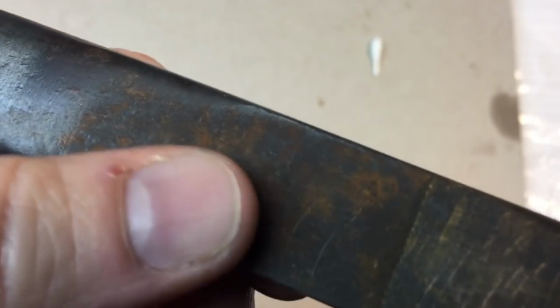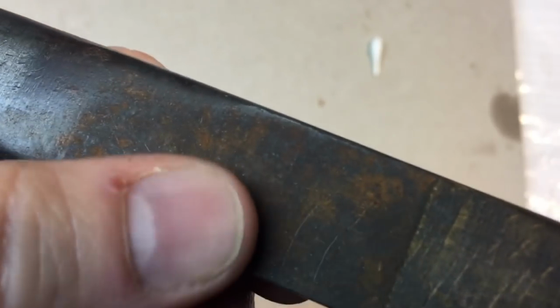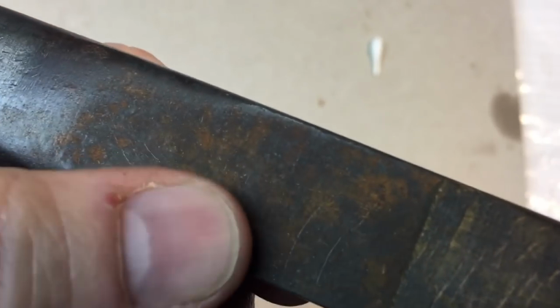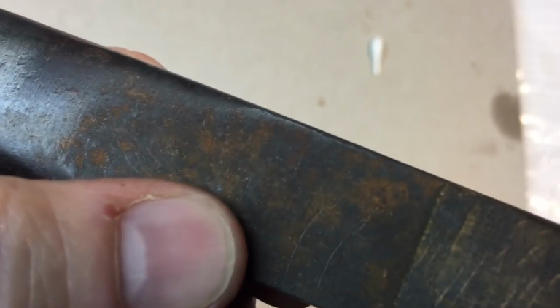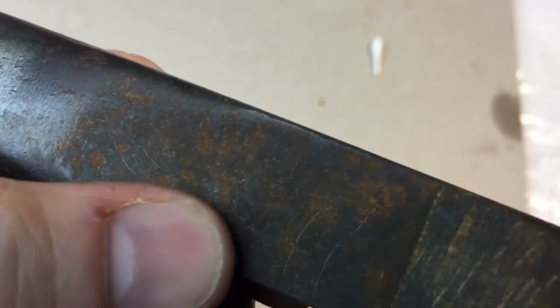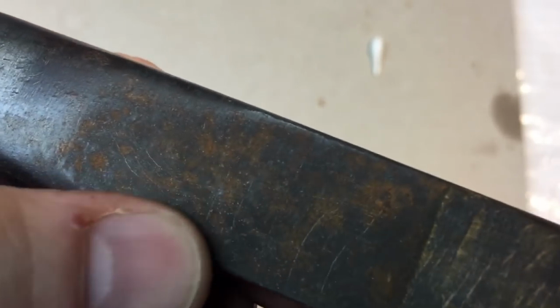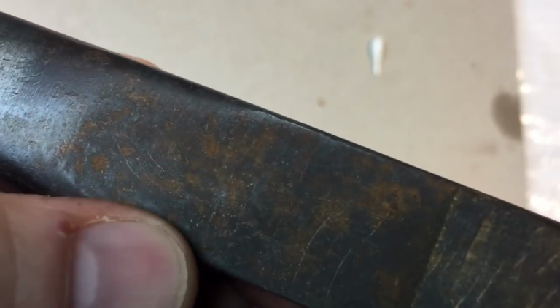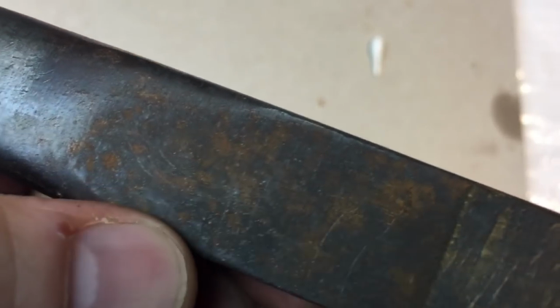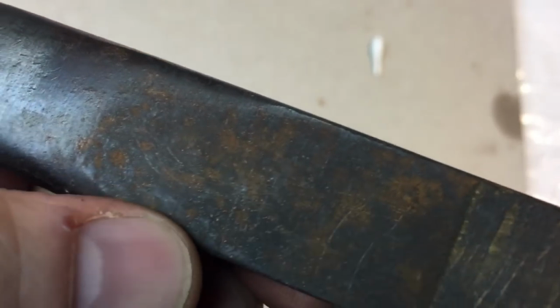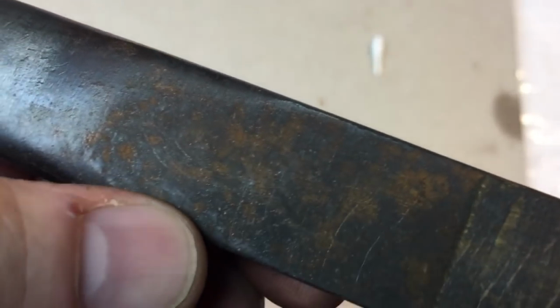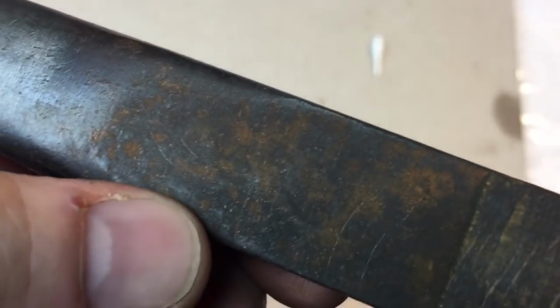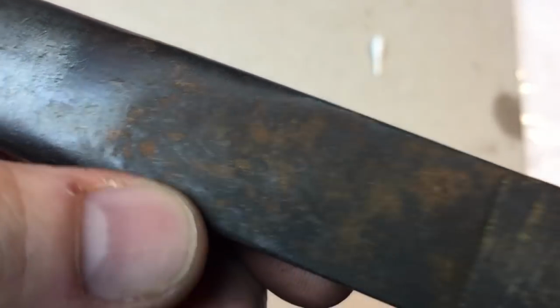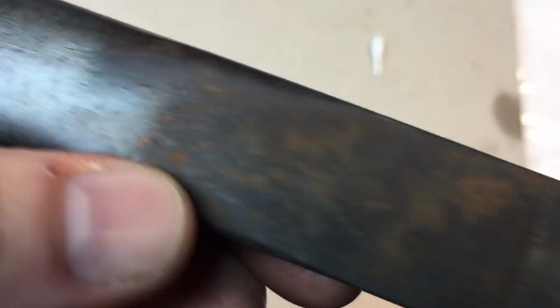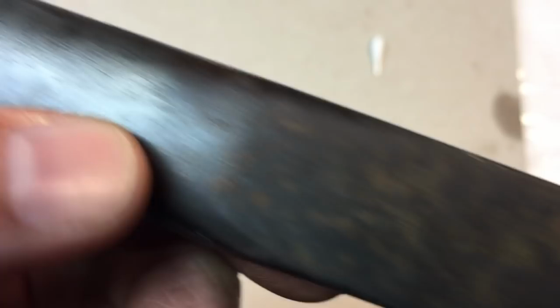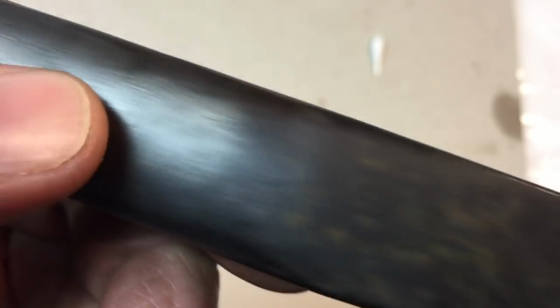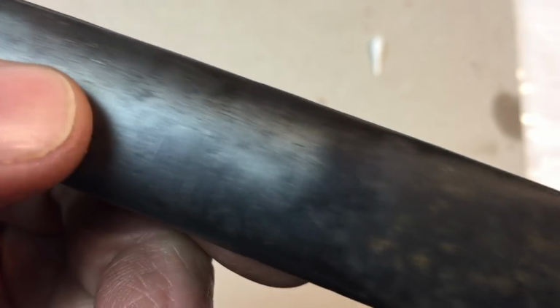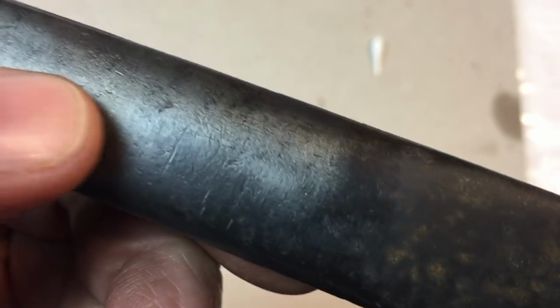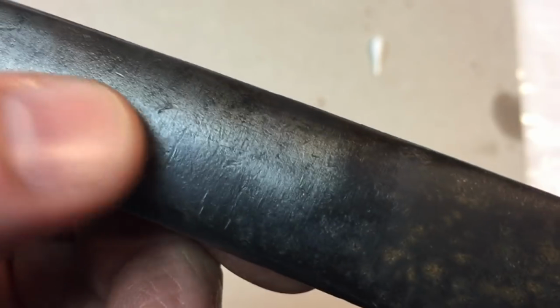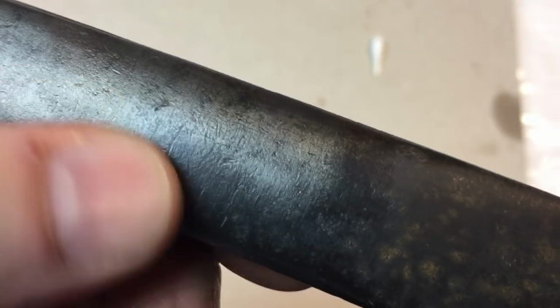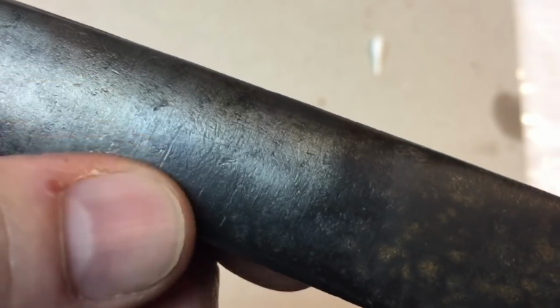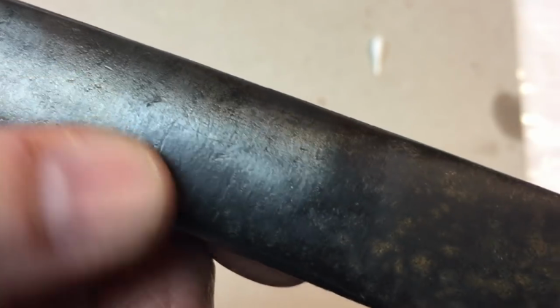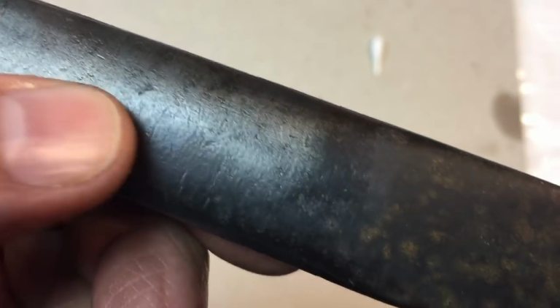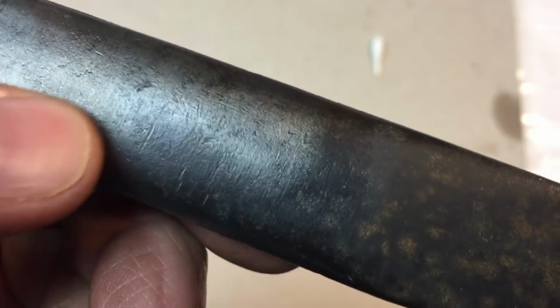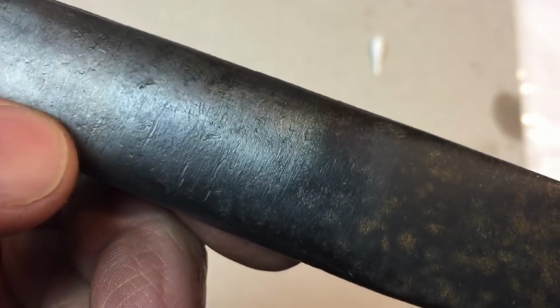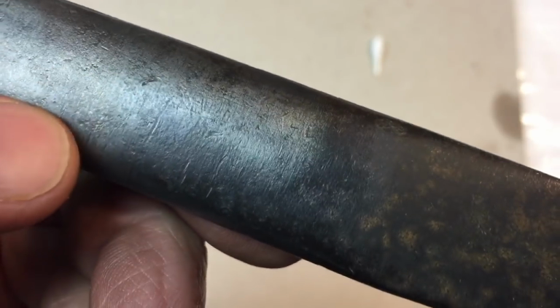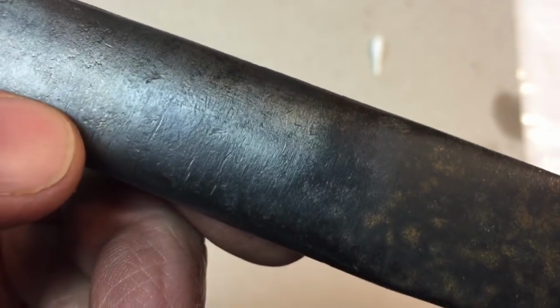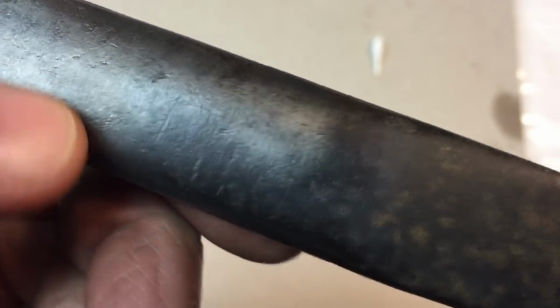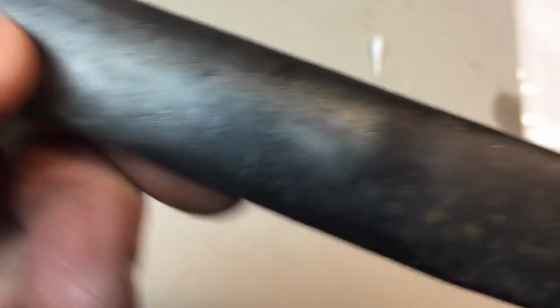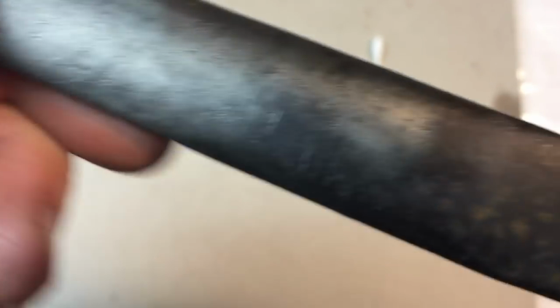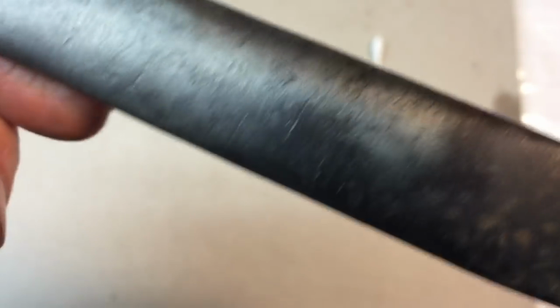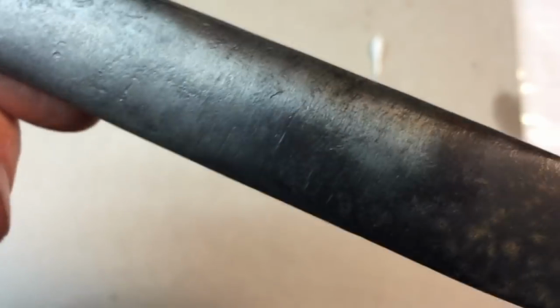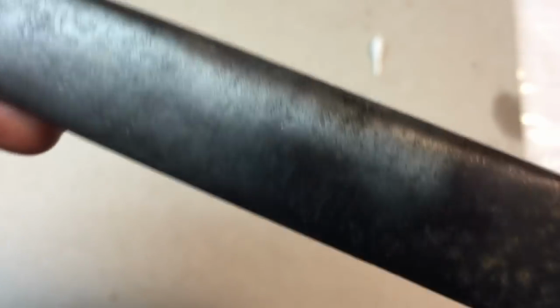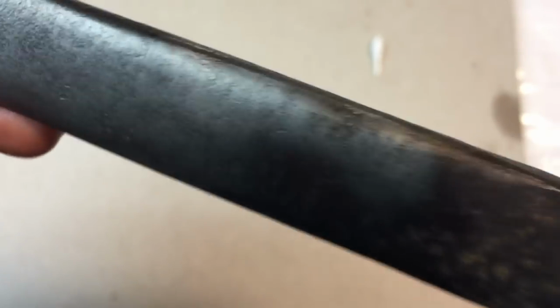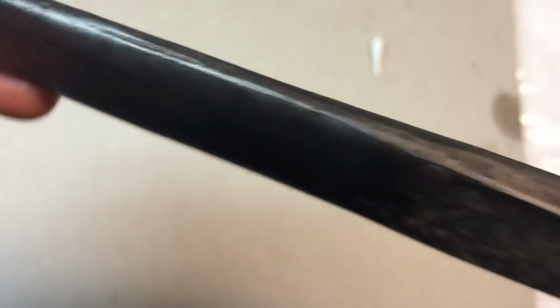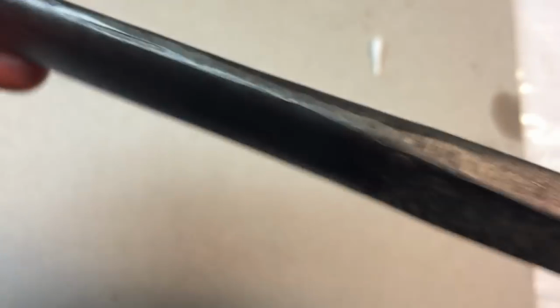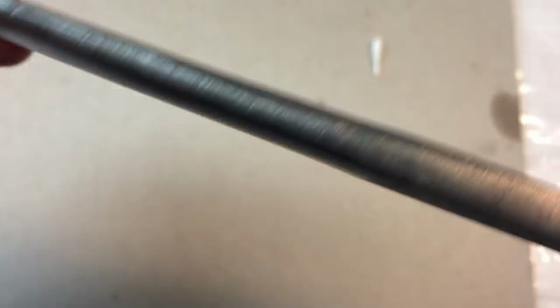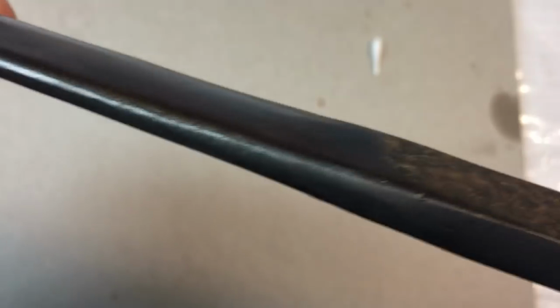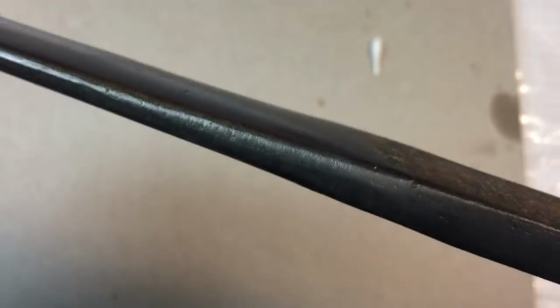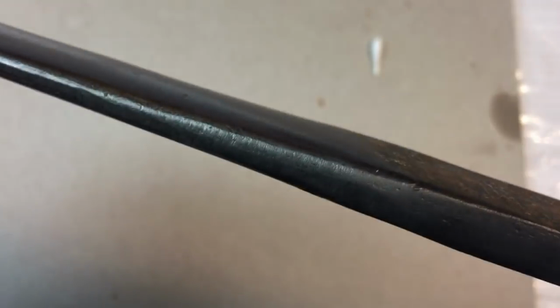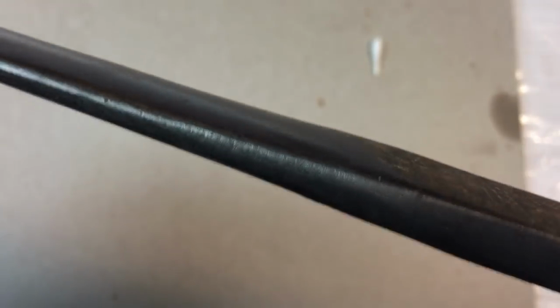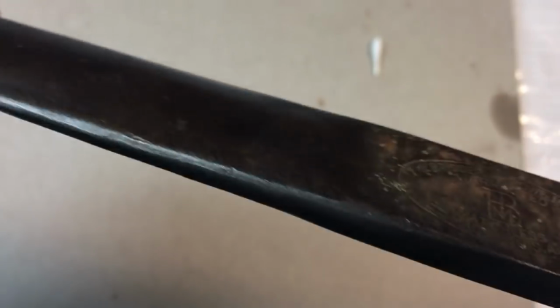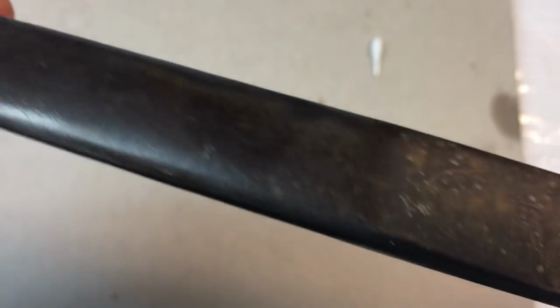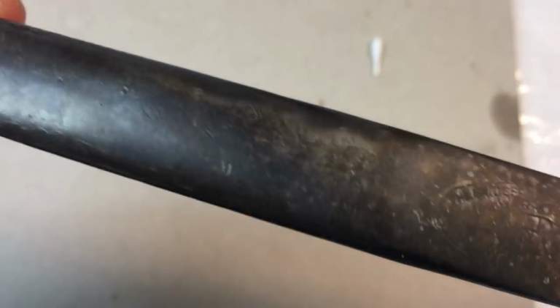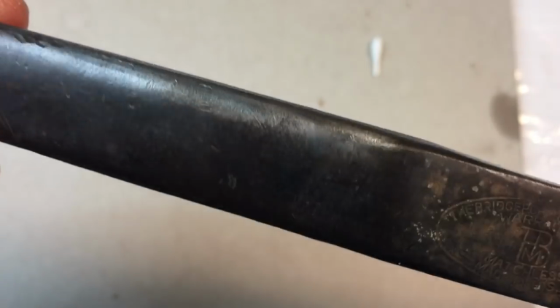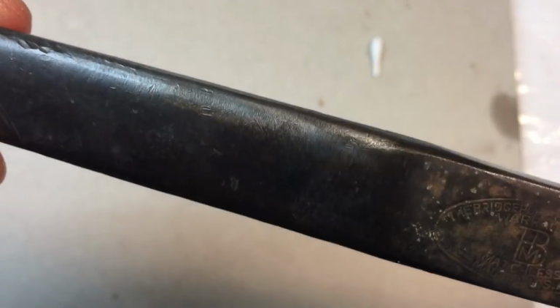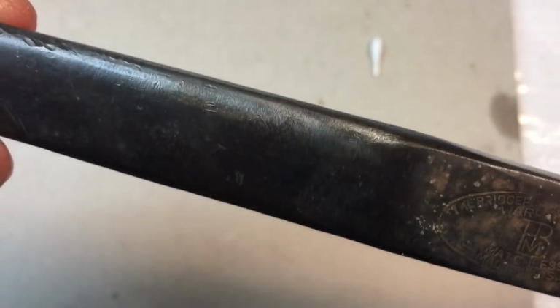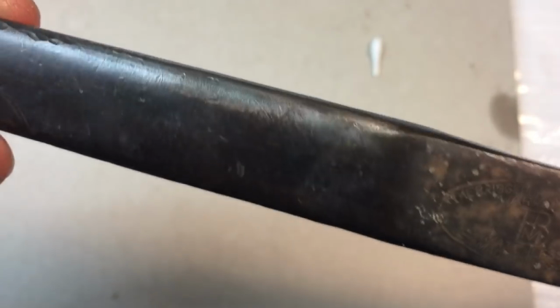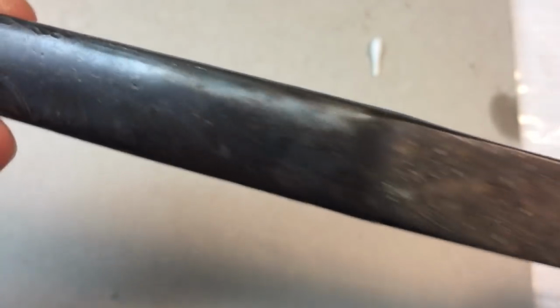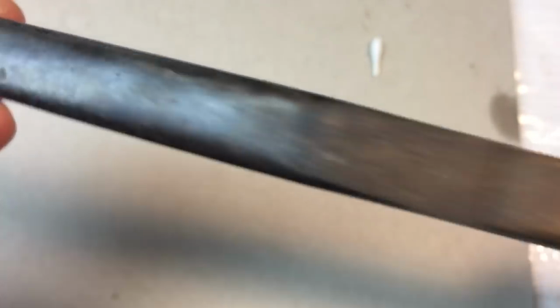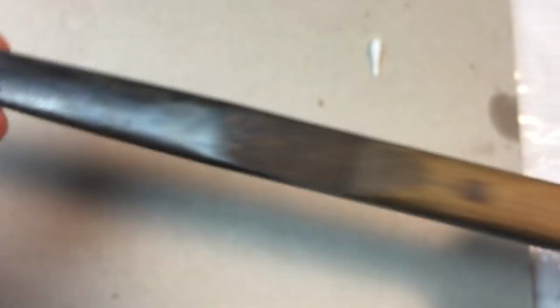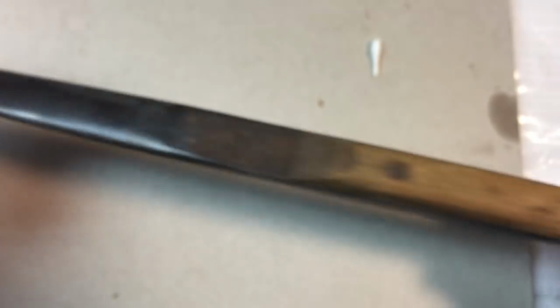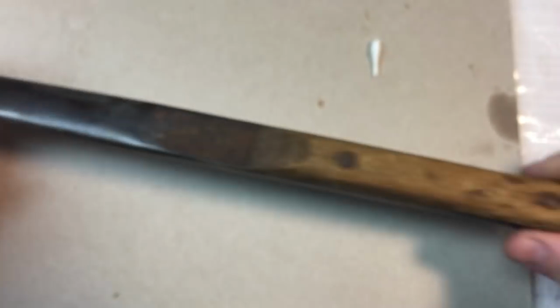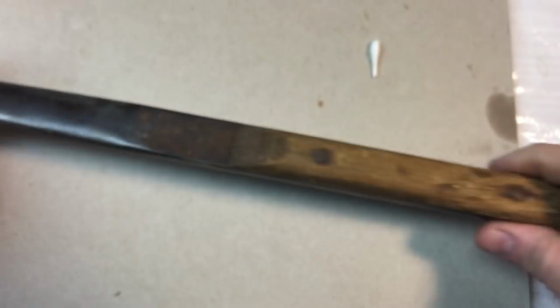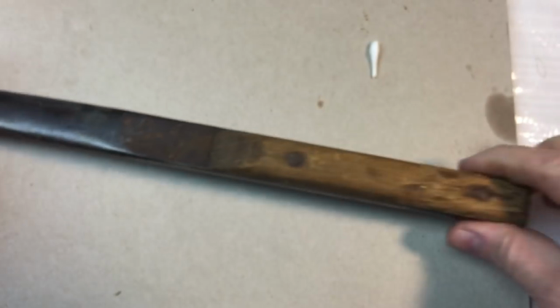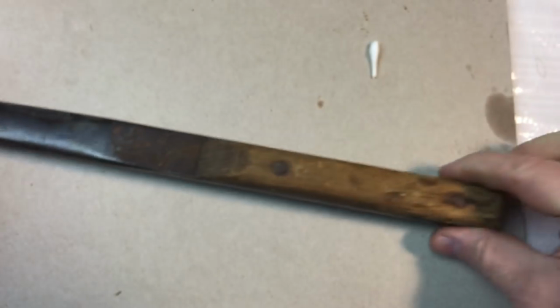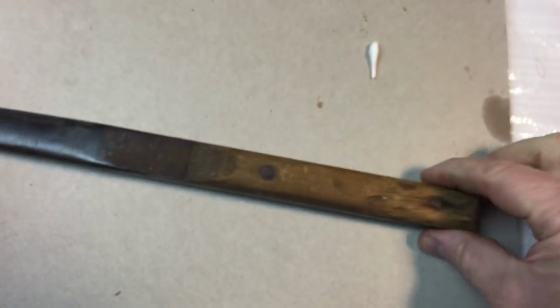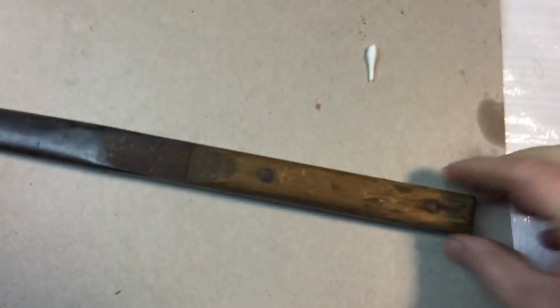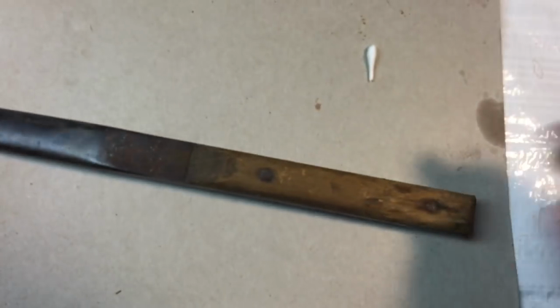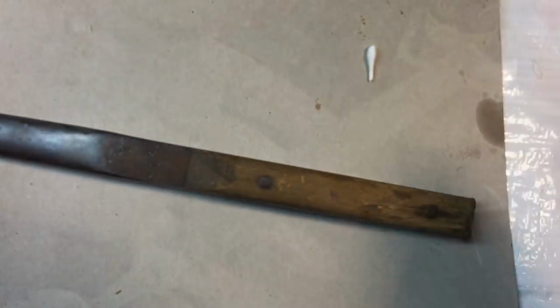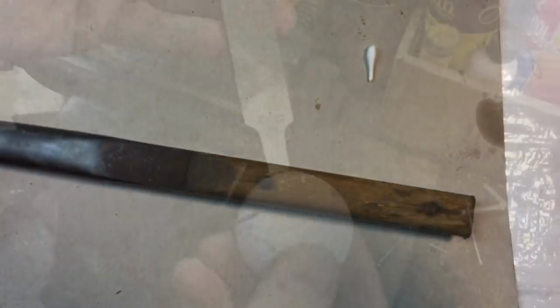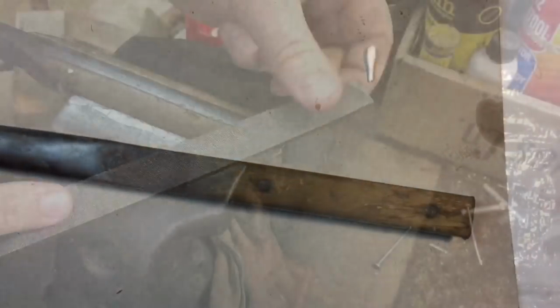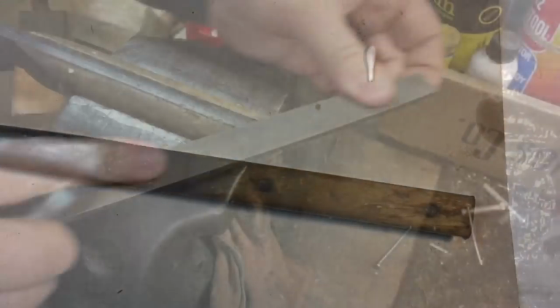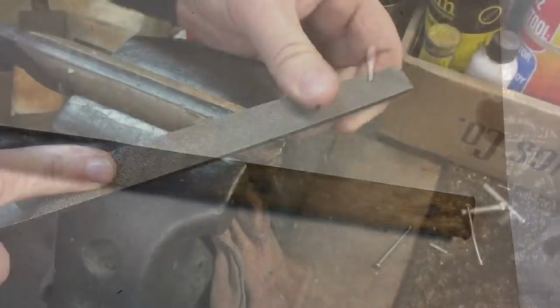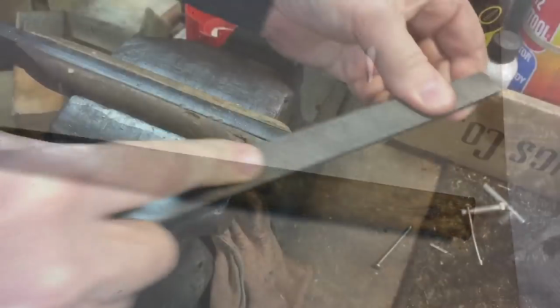That's what we started with and that's after the wire brush — and then we'll get to sanding it down. Let's get to it.